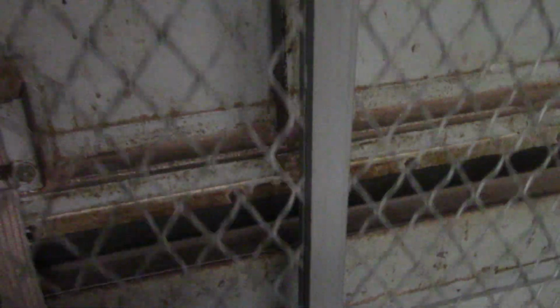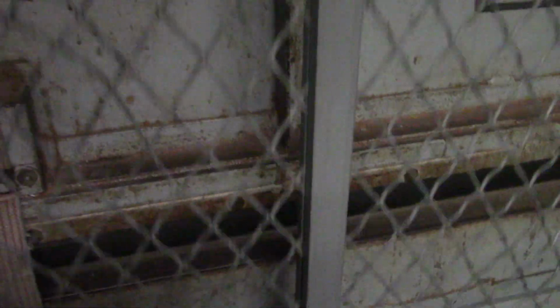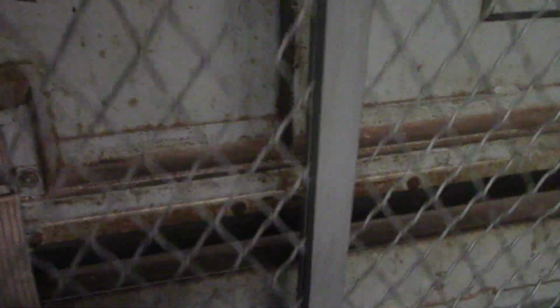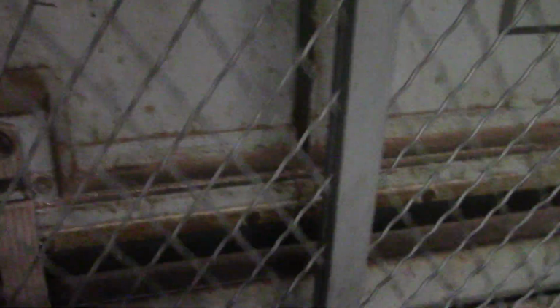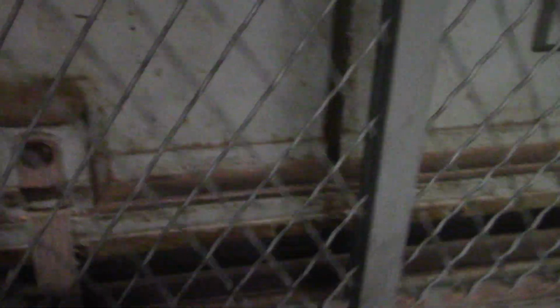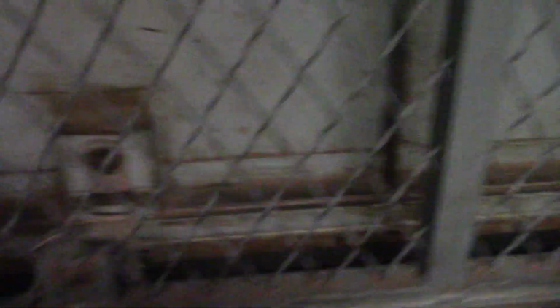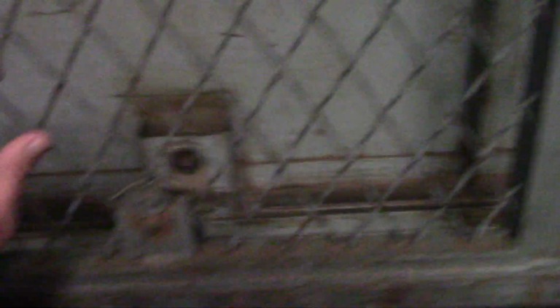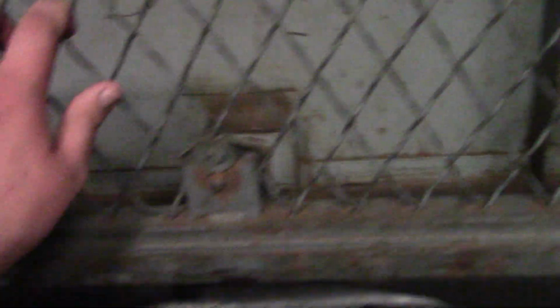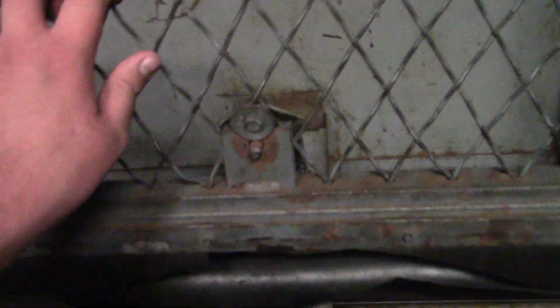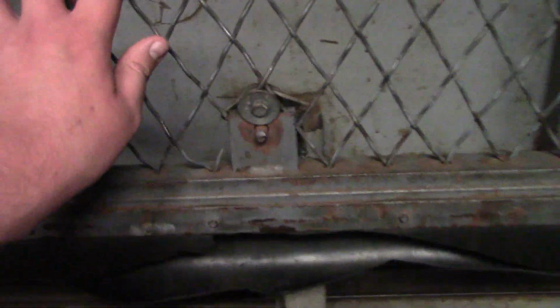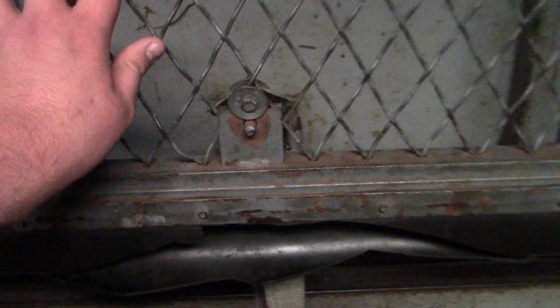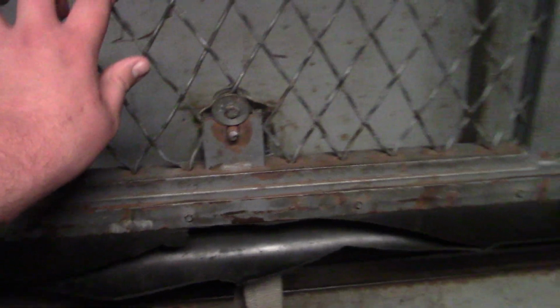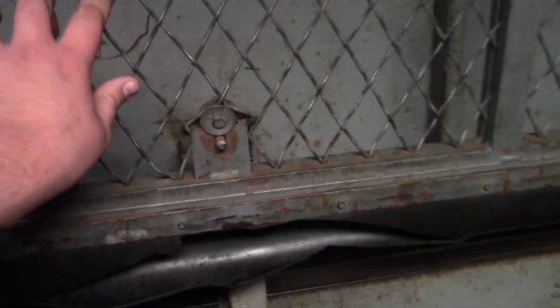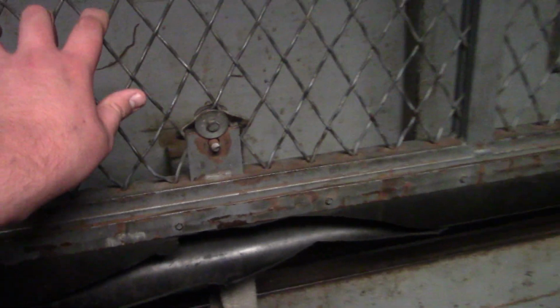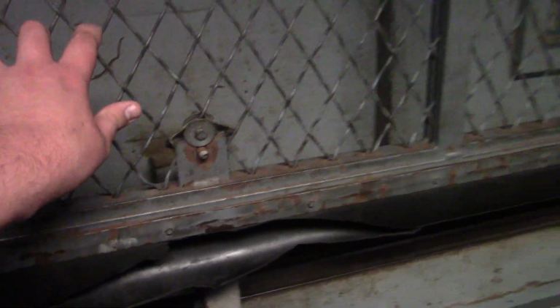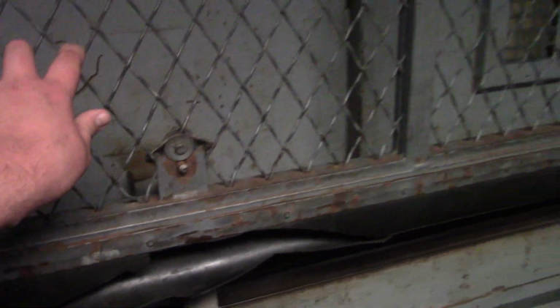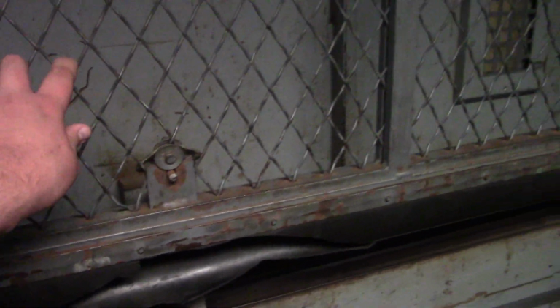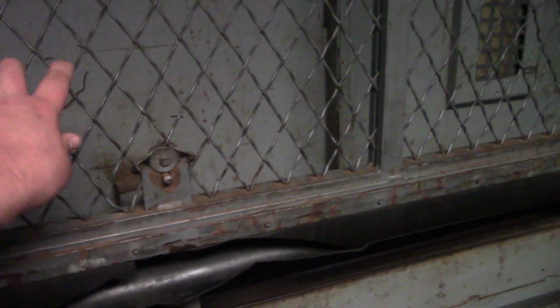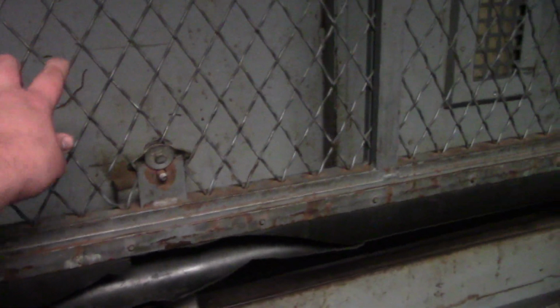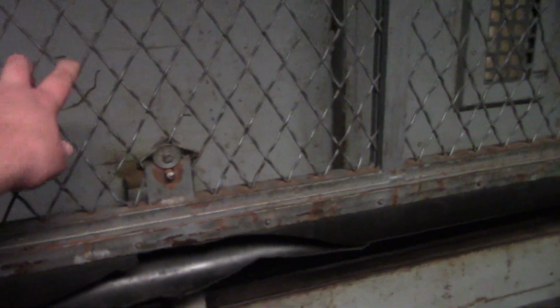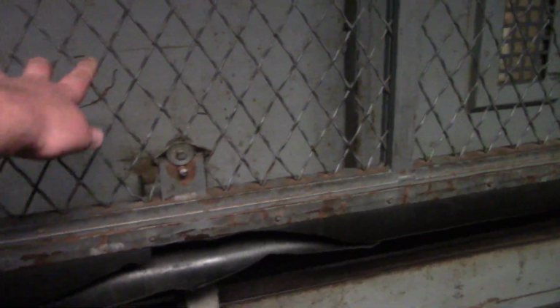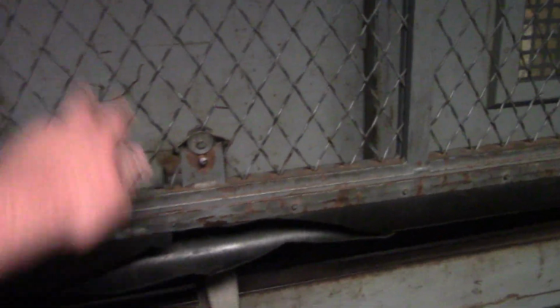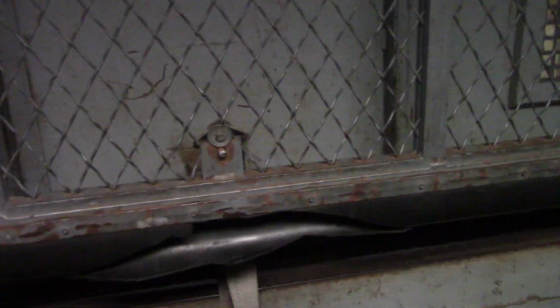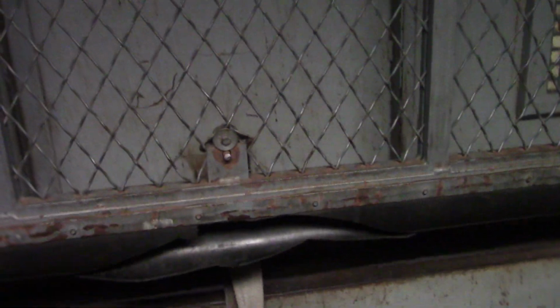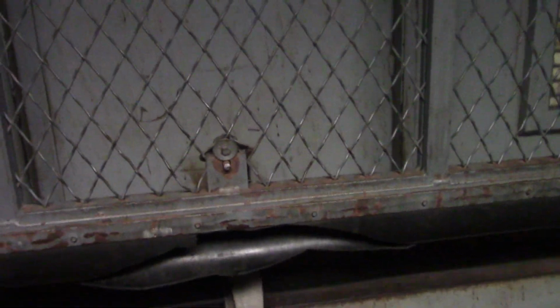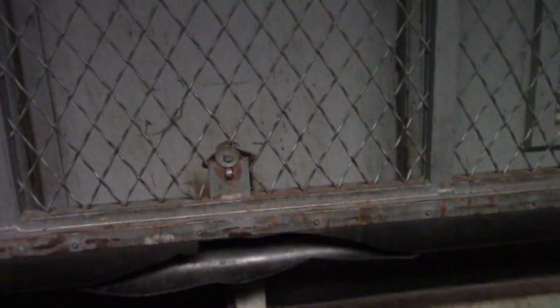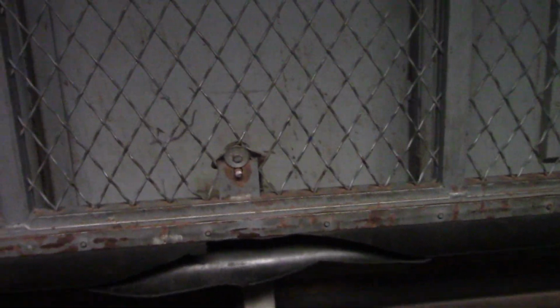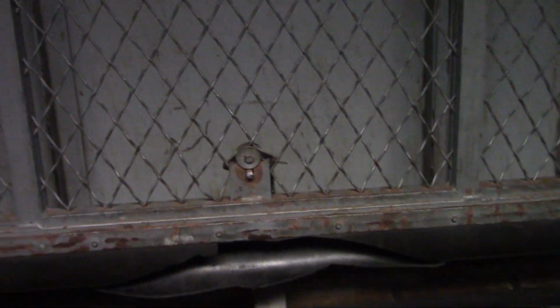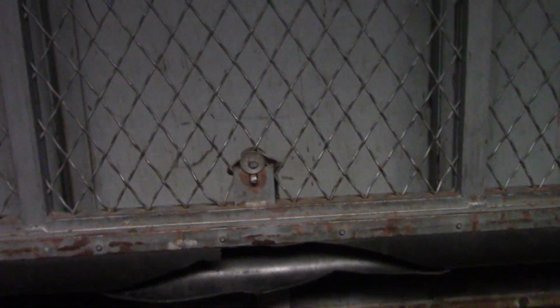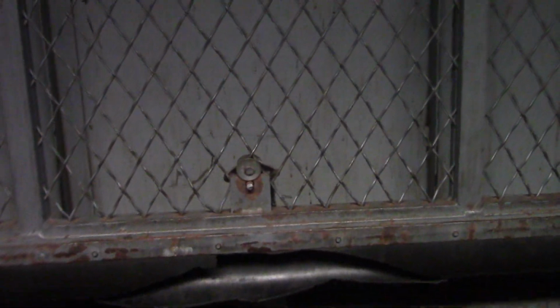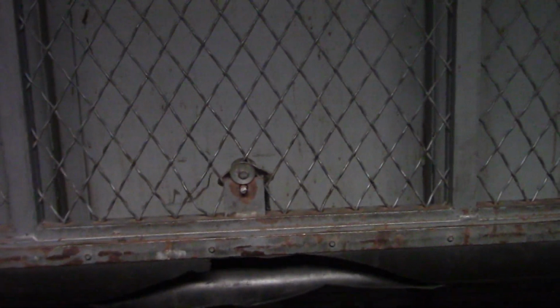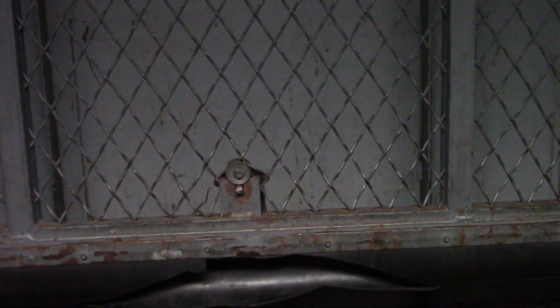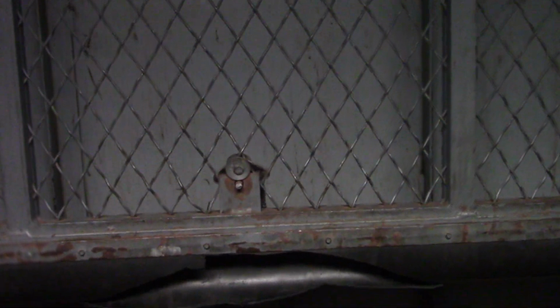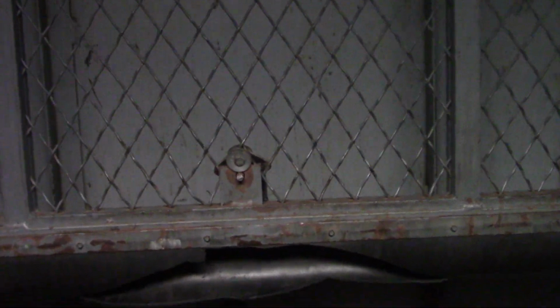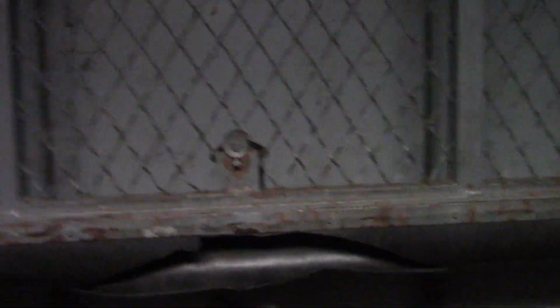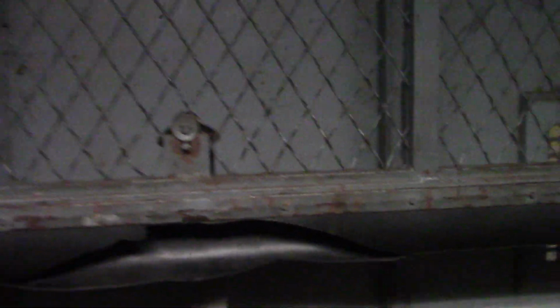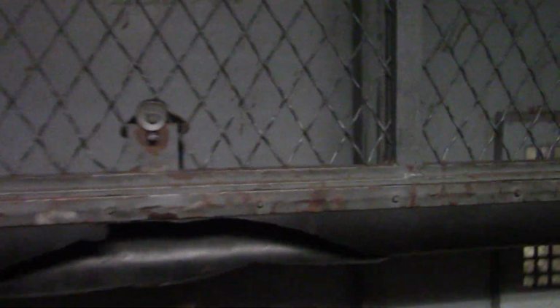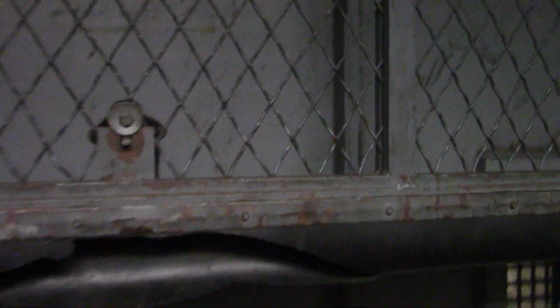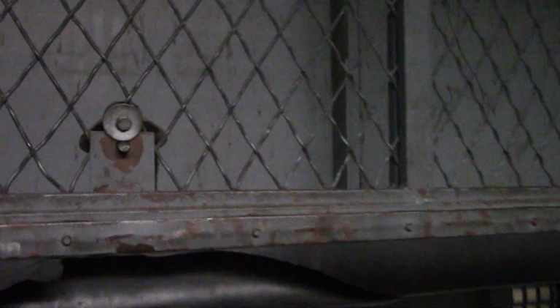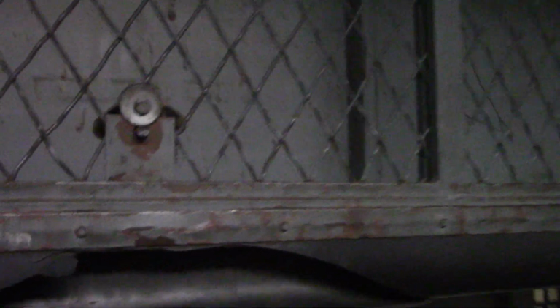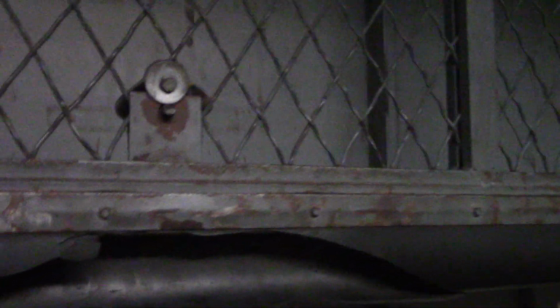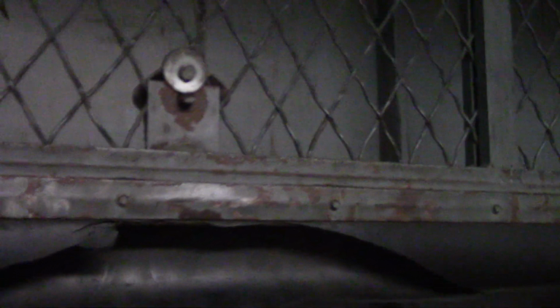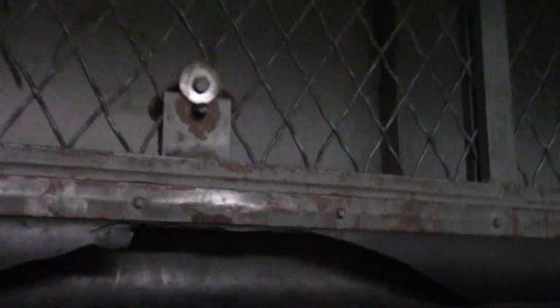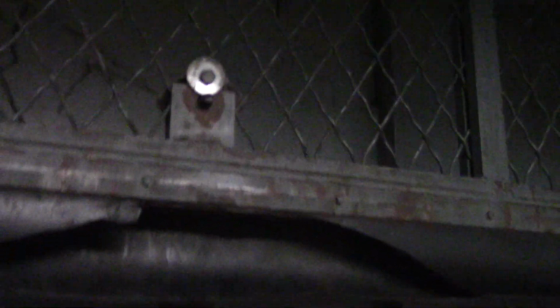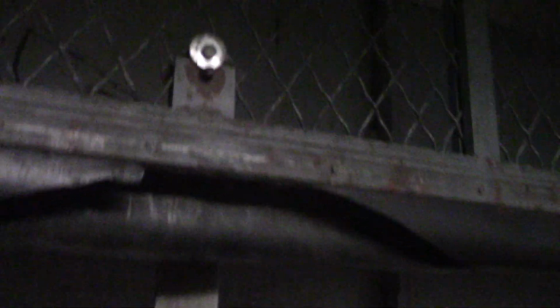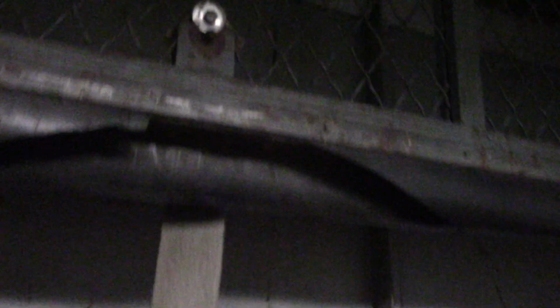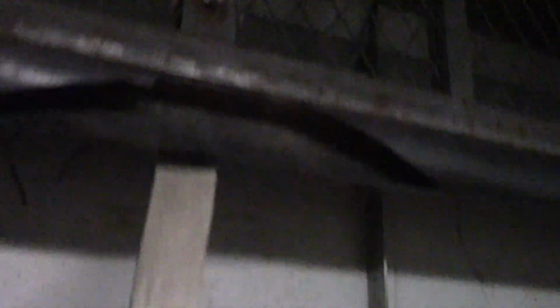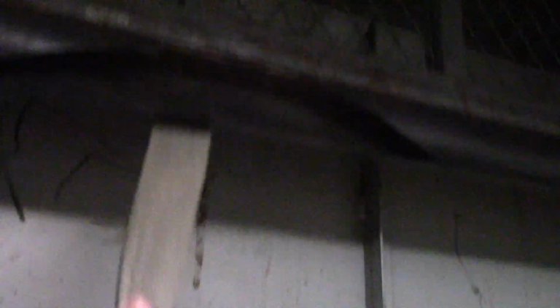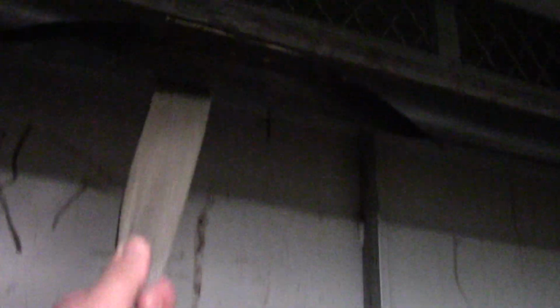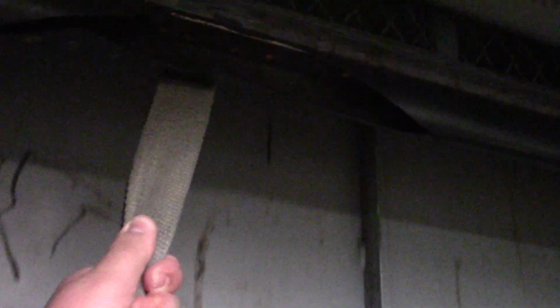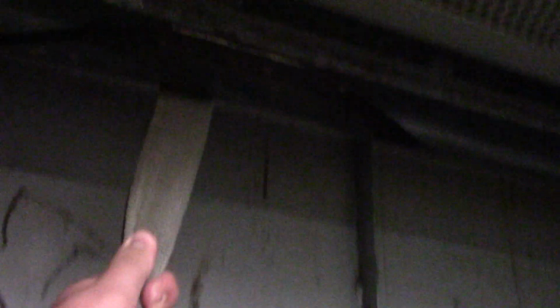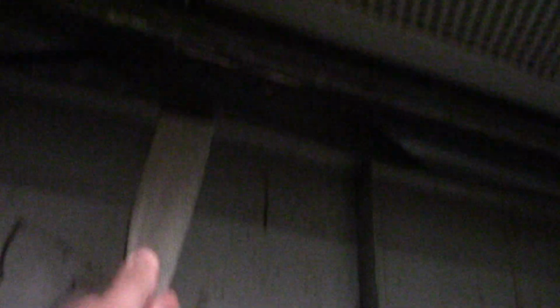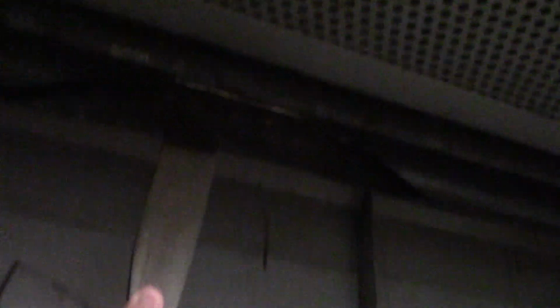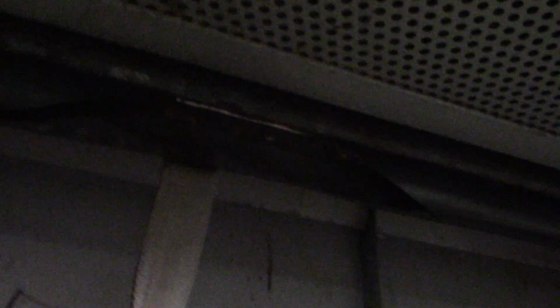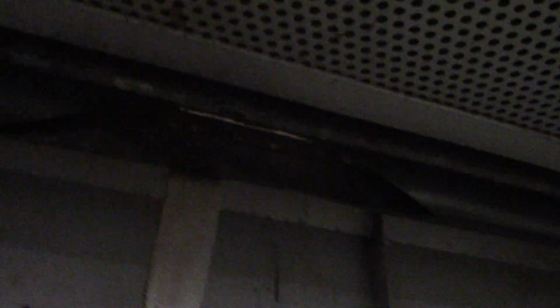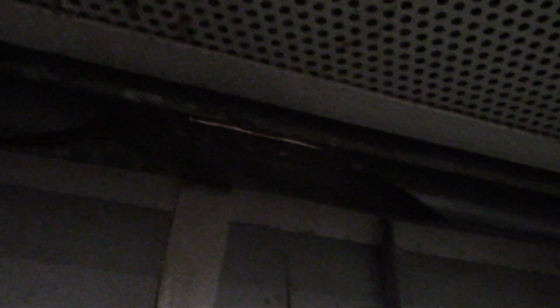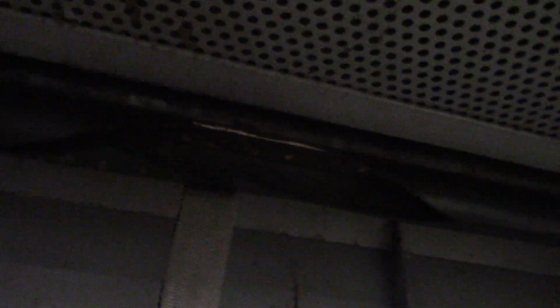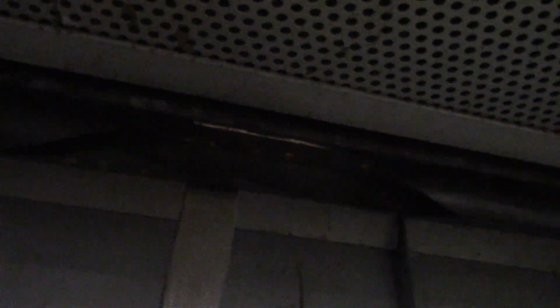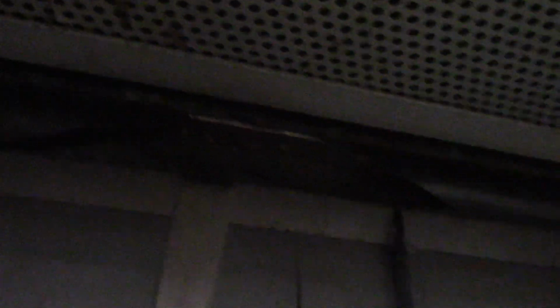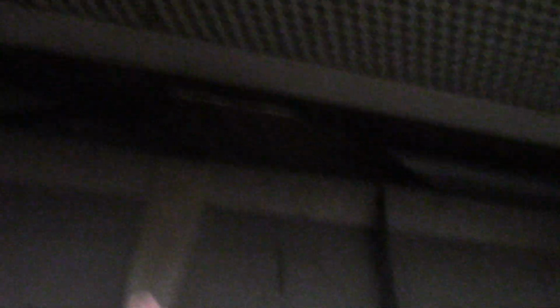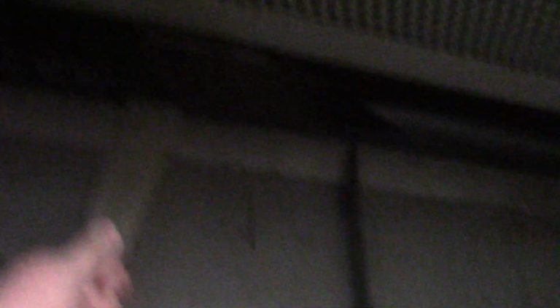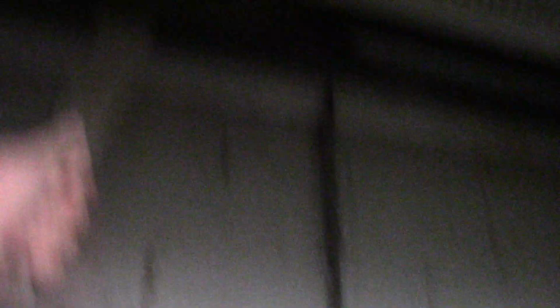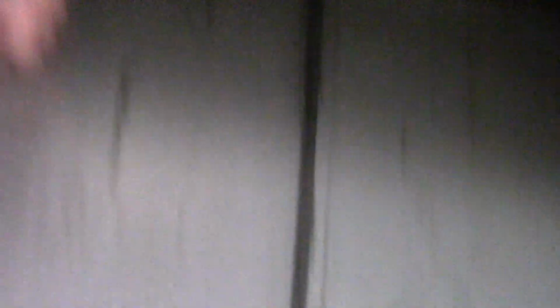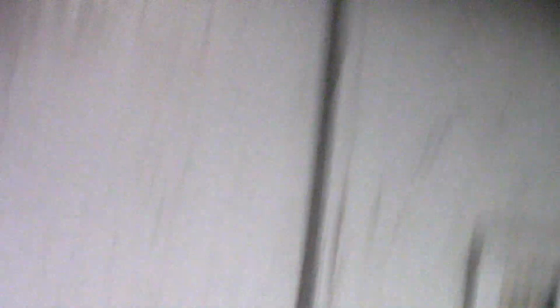Look at this peel-y door, by the way. It's spring-loaded. So when you start lifting it, it just goes up by itself, and it'll eventually slam into the ceiling.